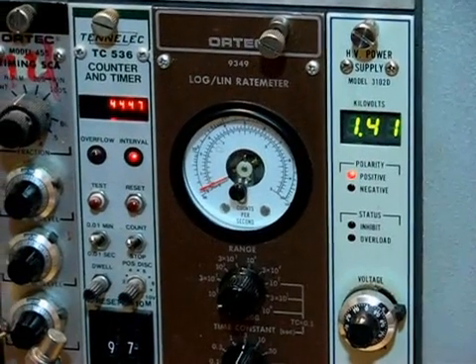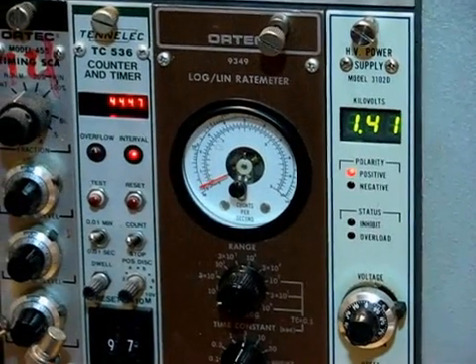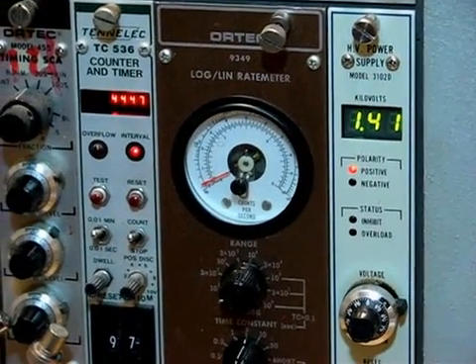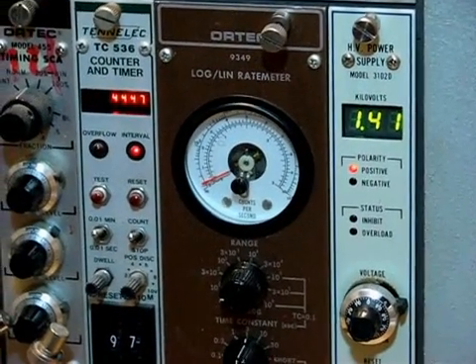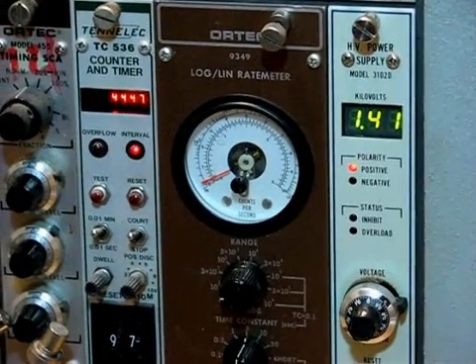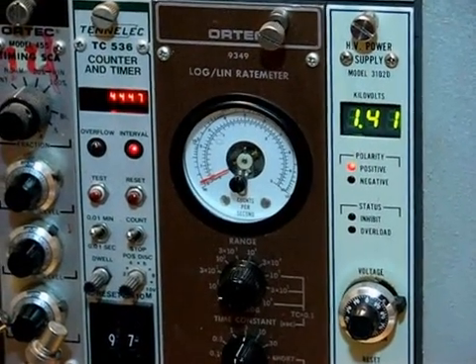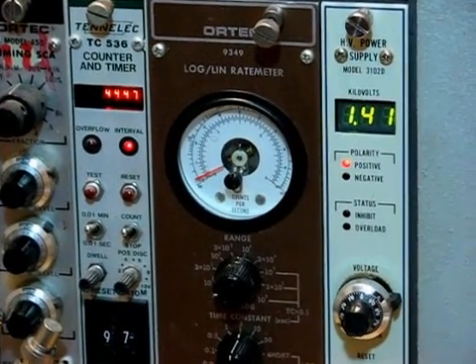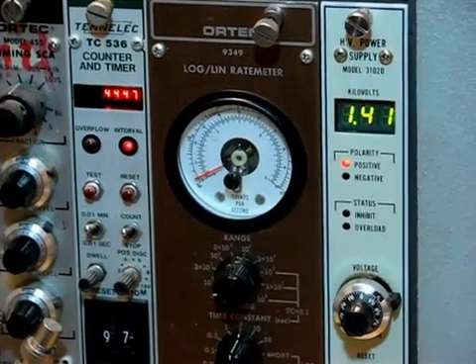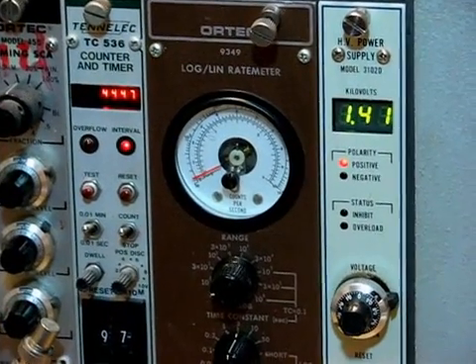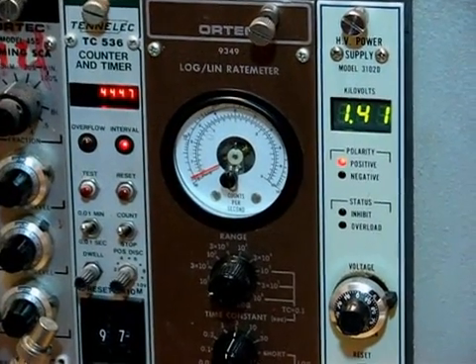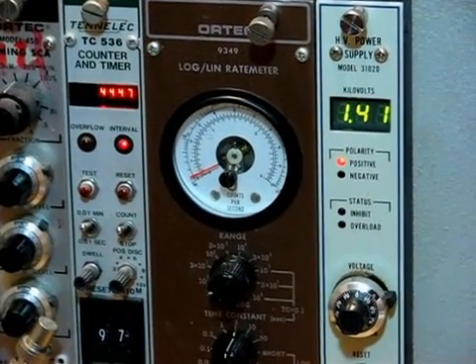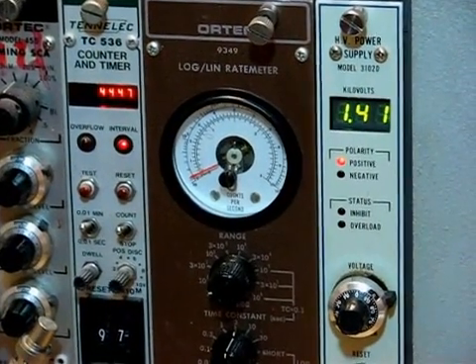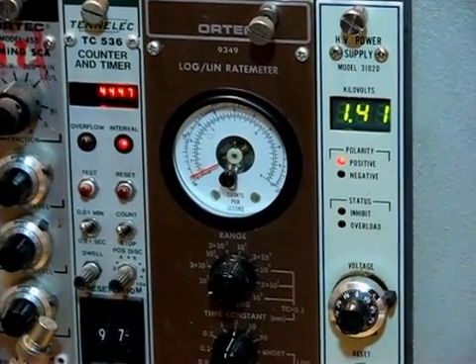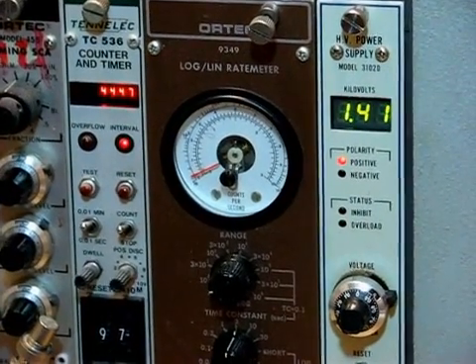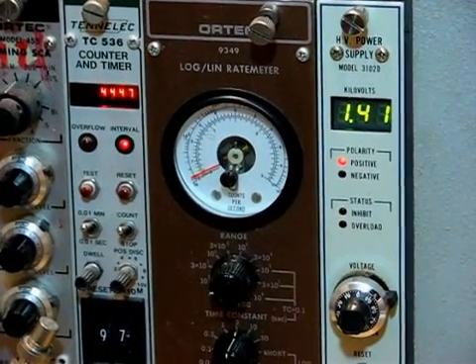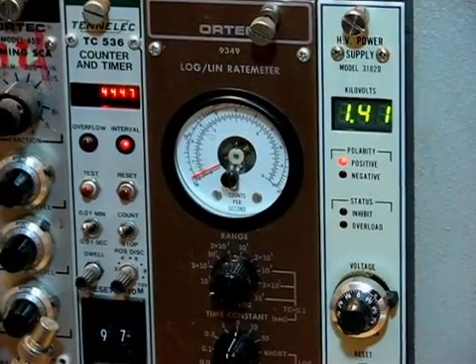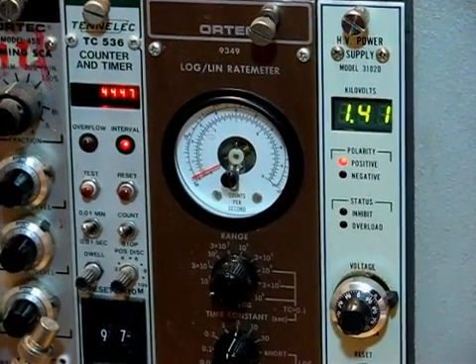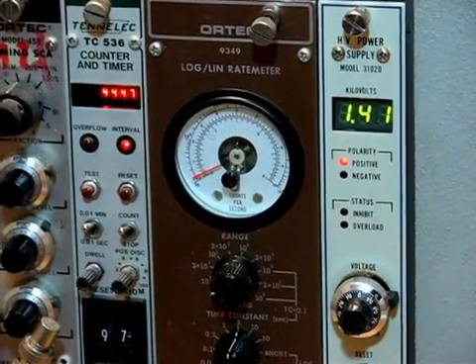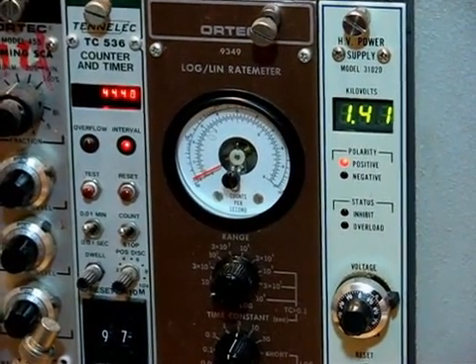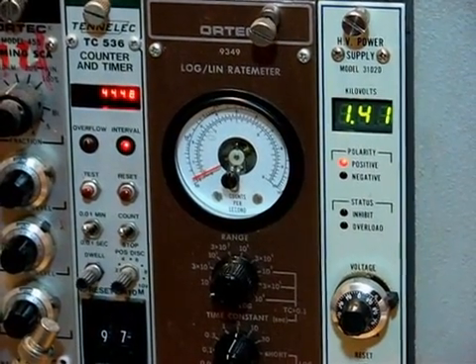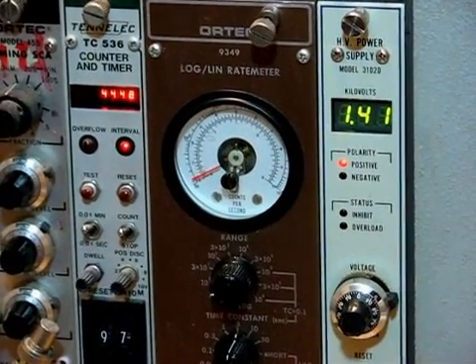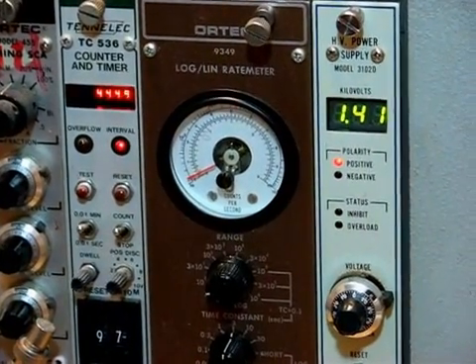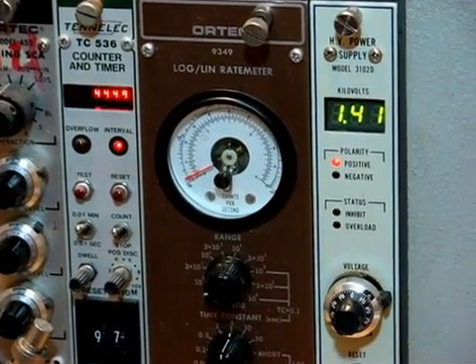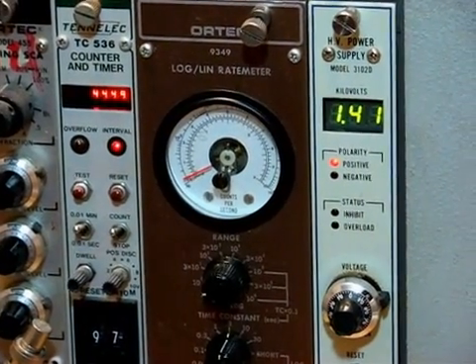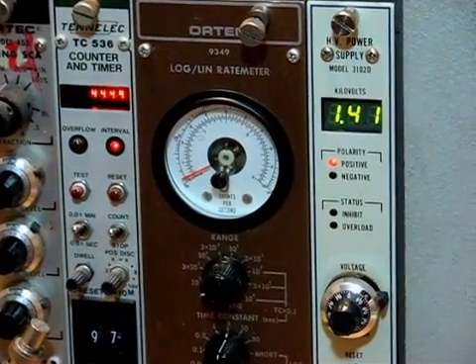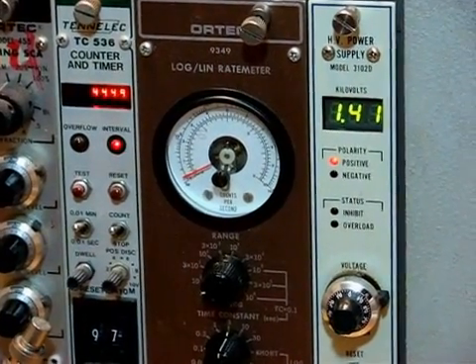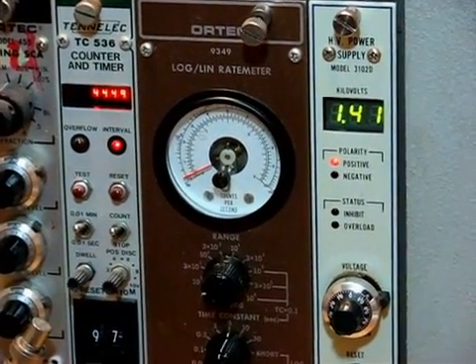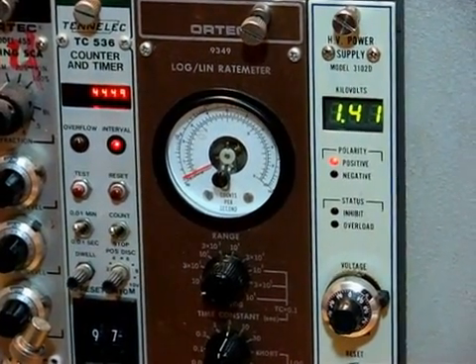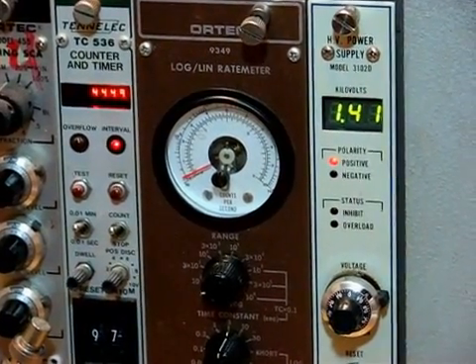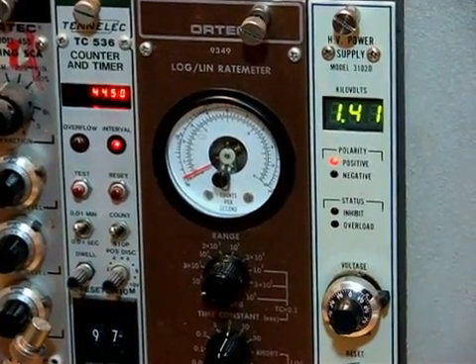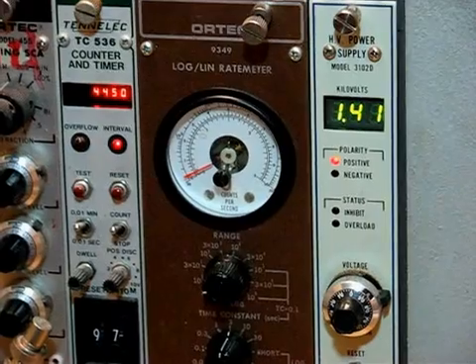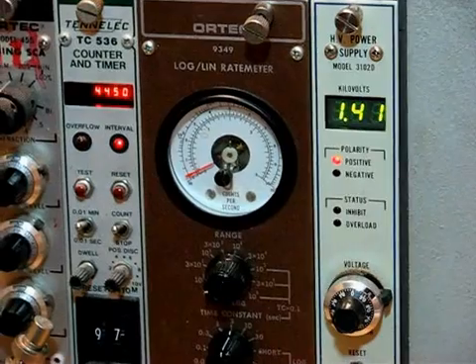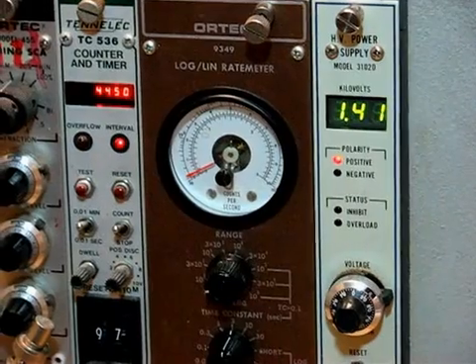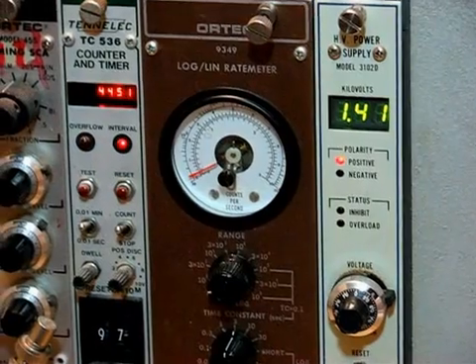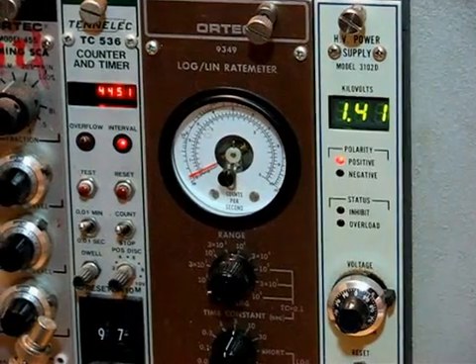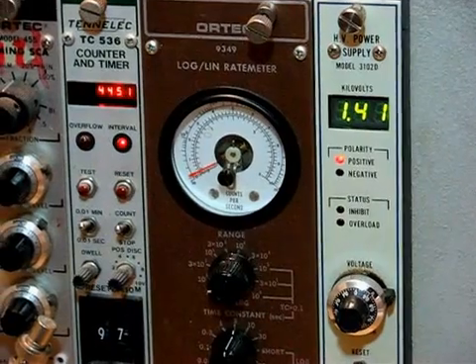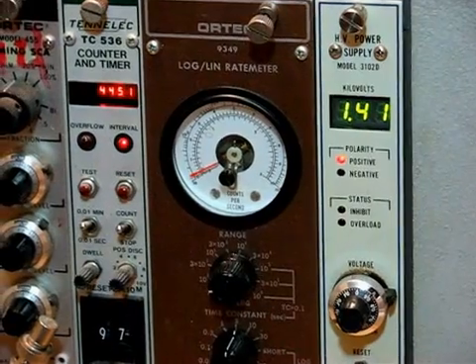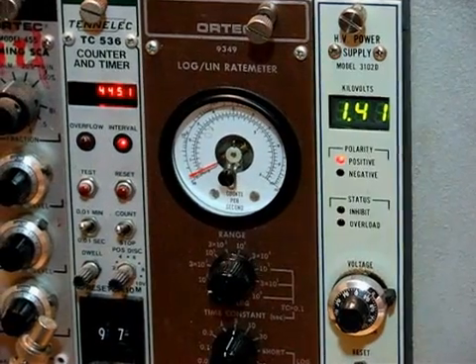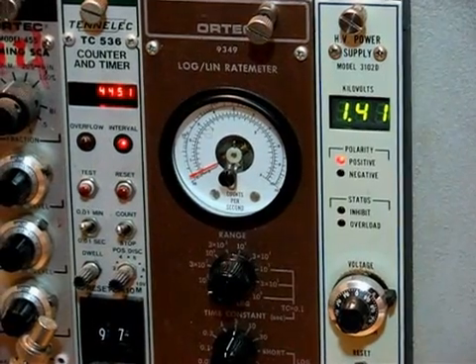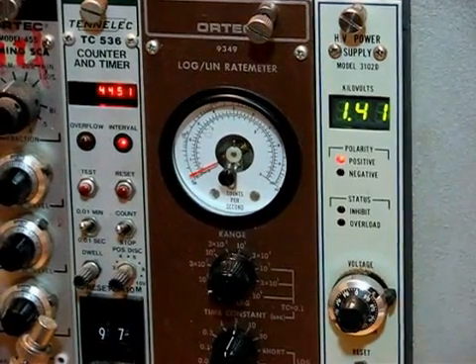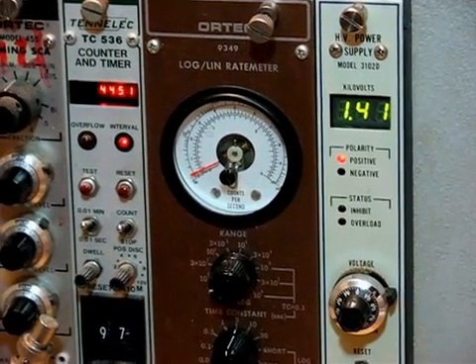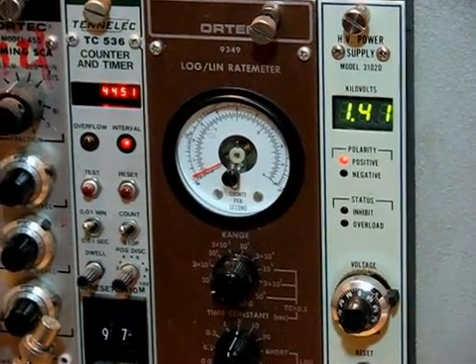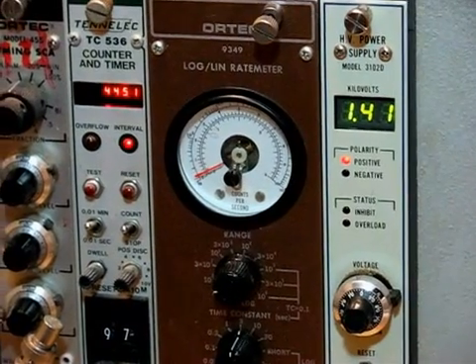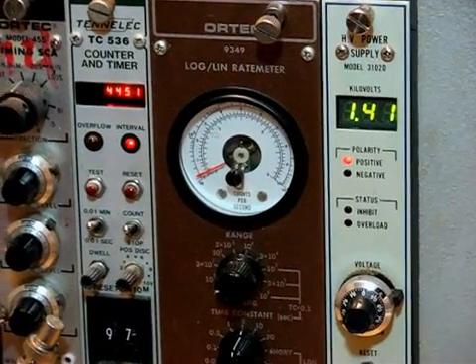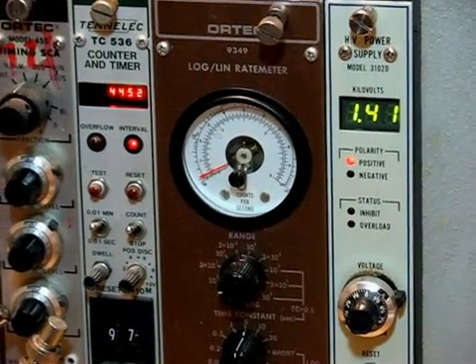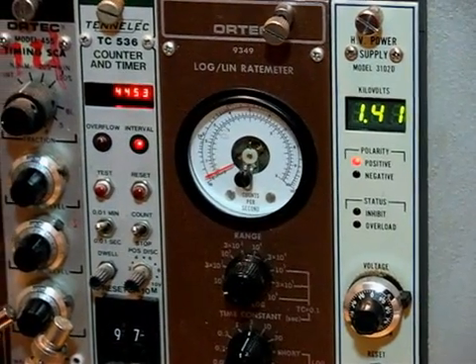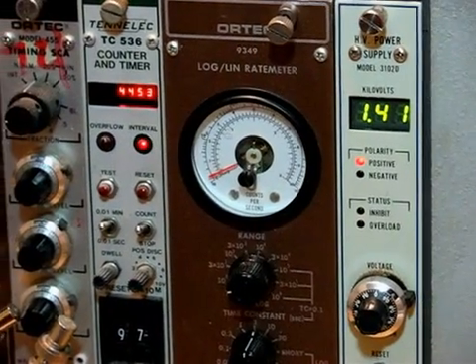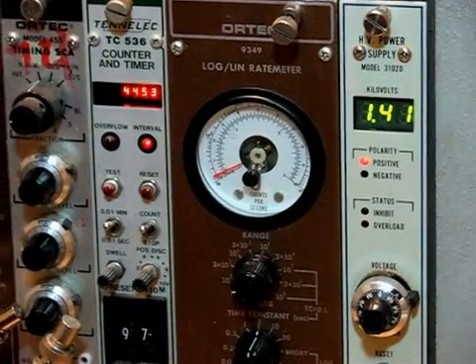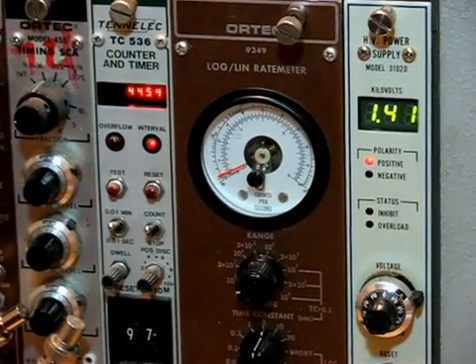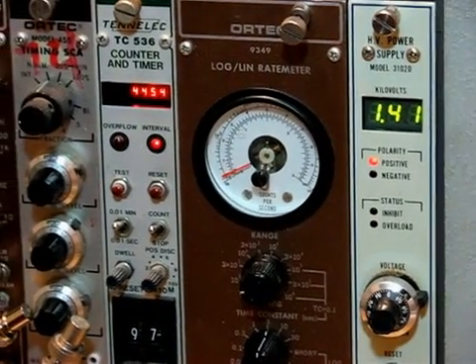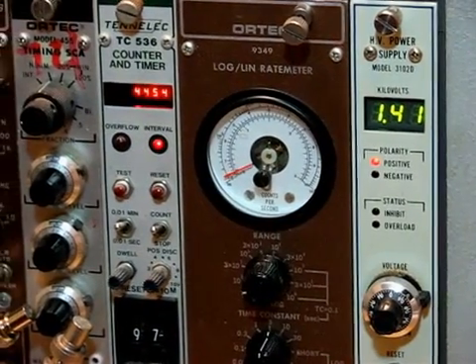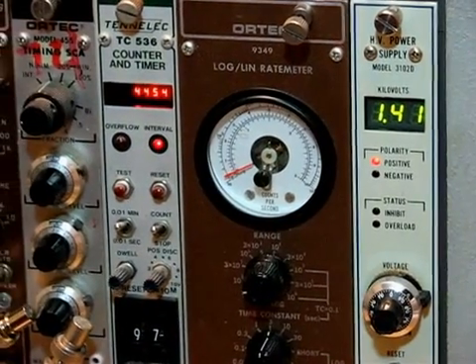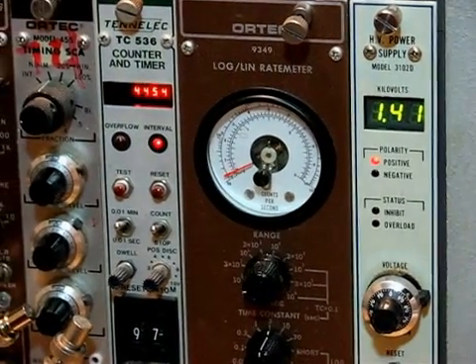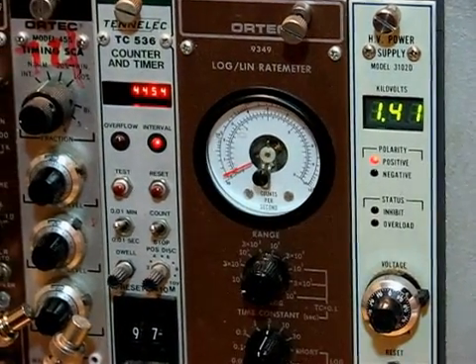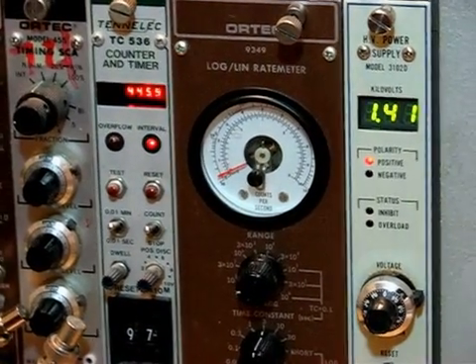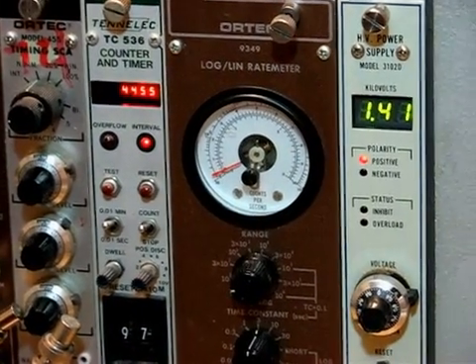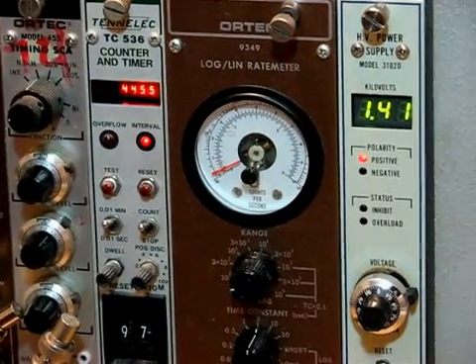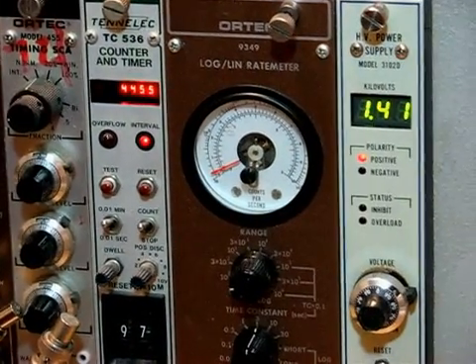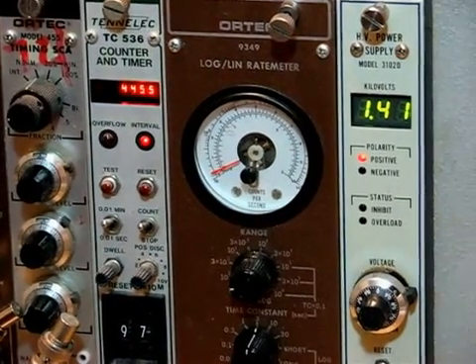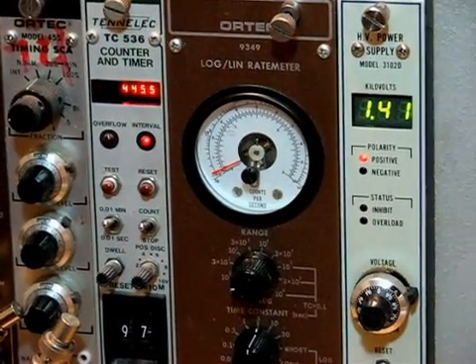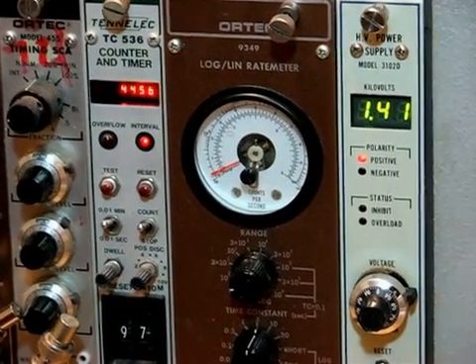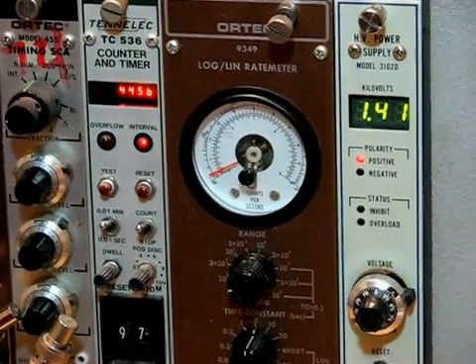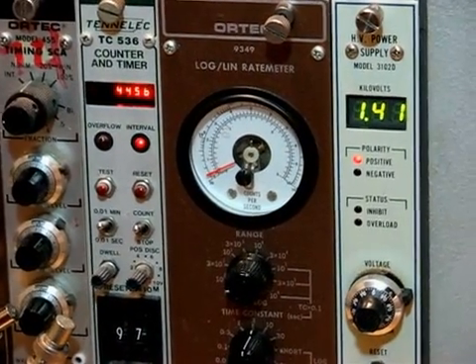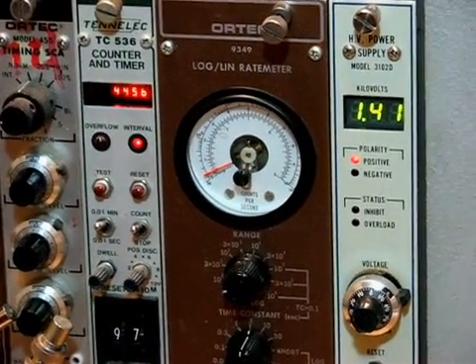You can see the needle now is close to zero. There are very few neutrons from background being detected.